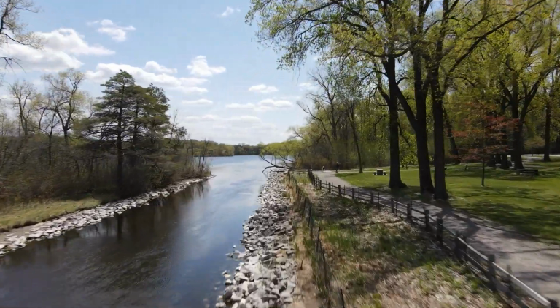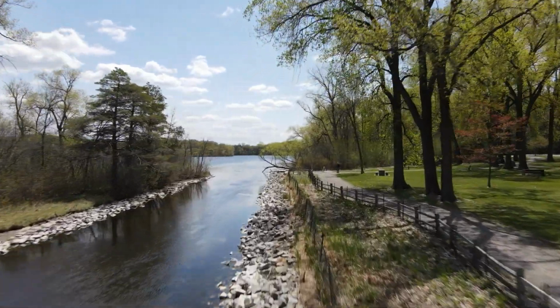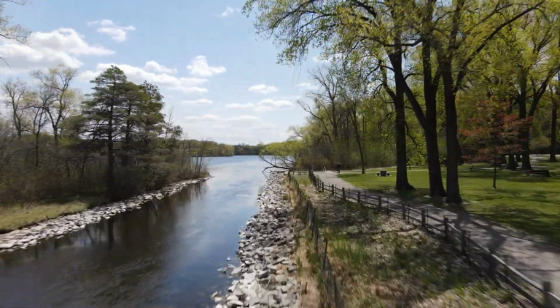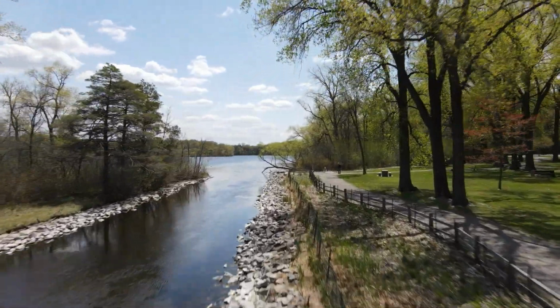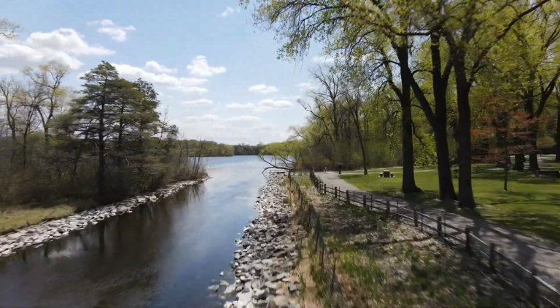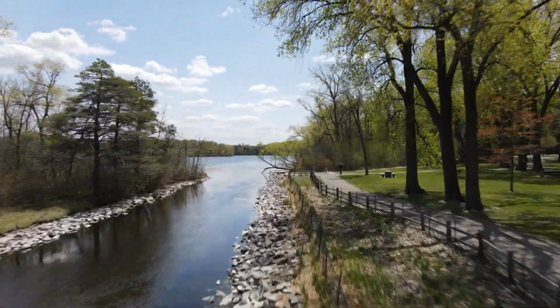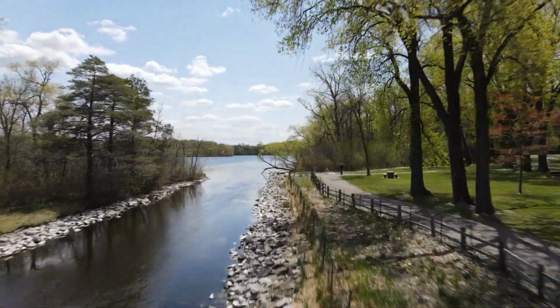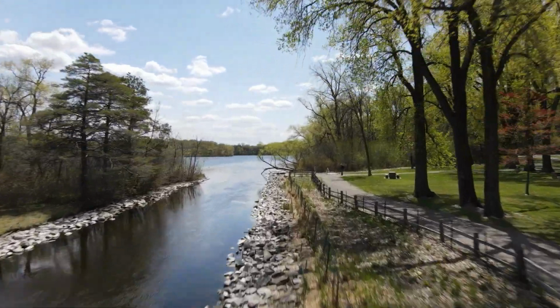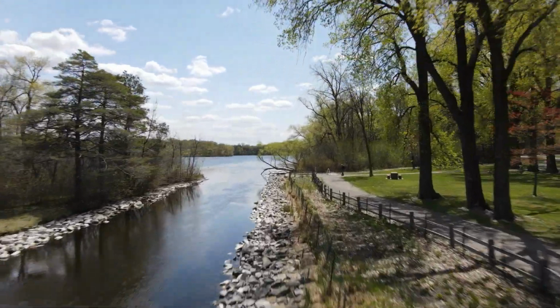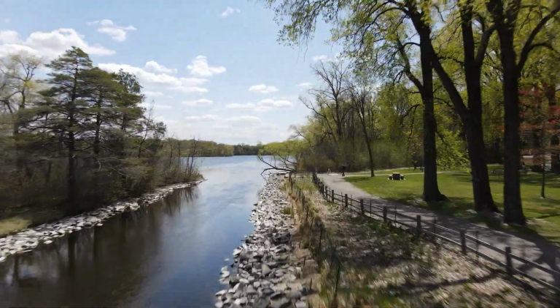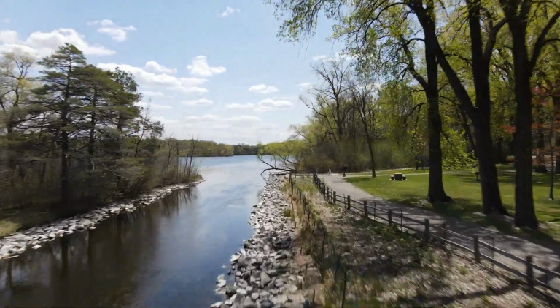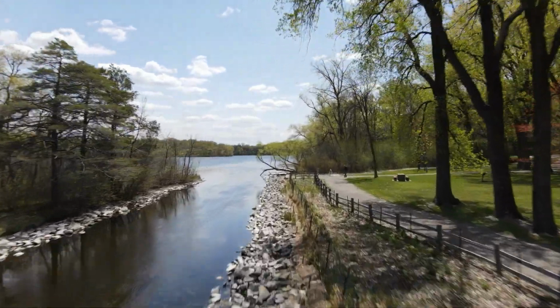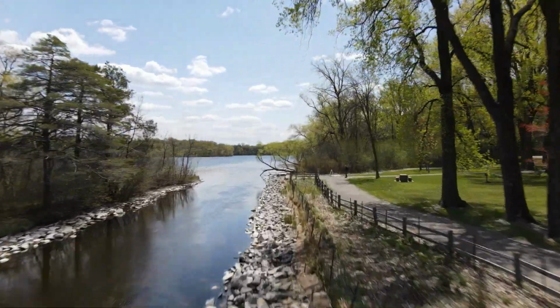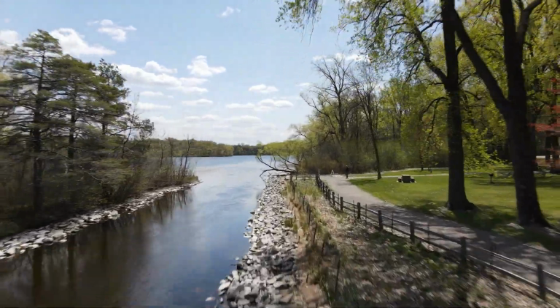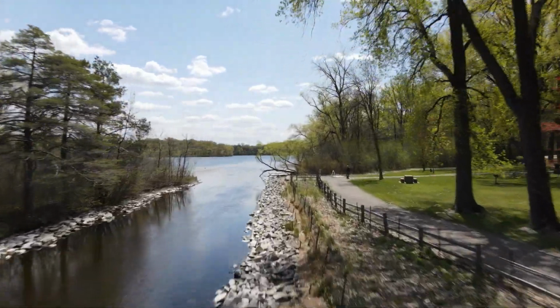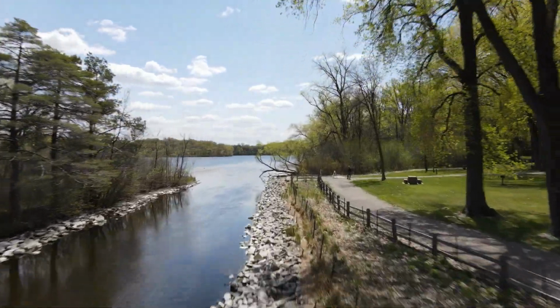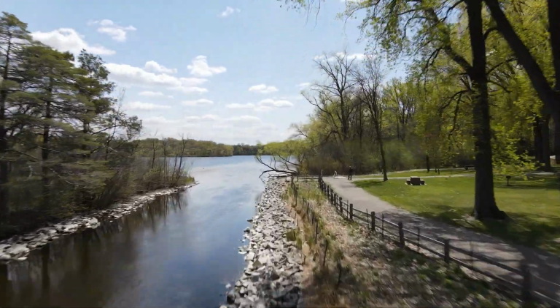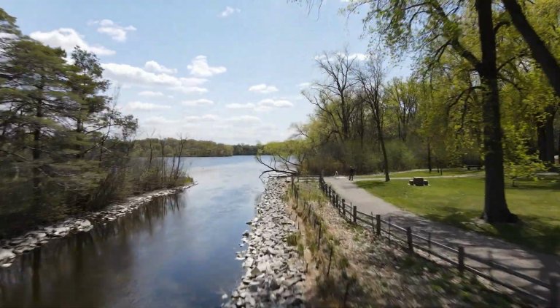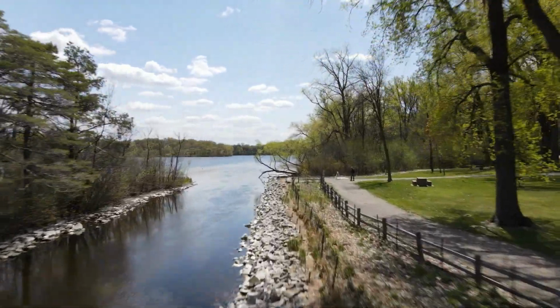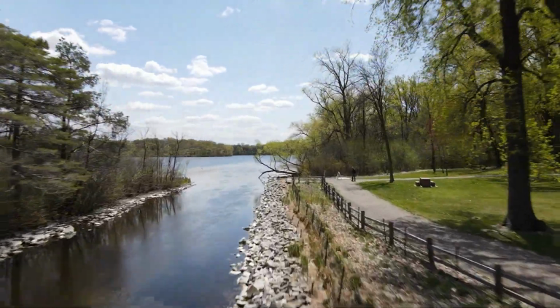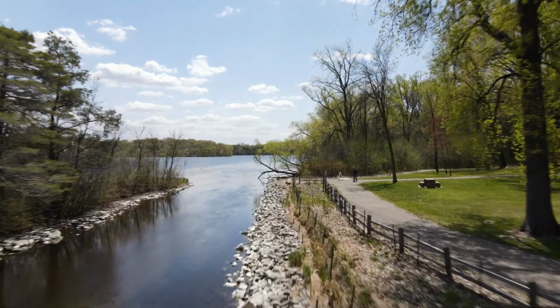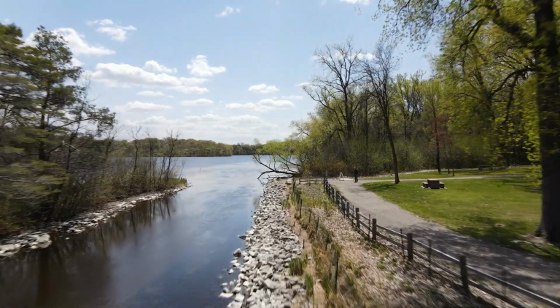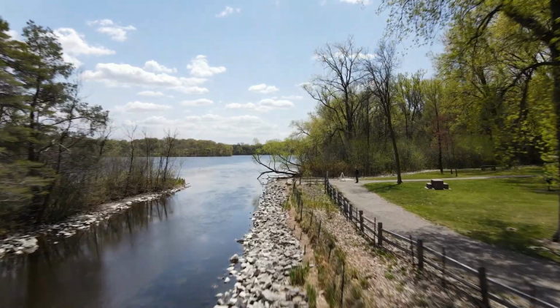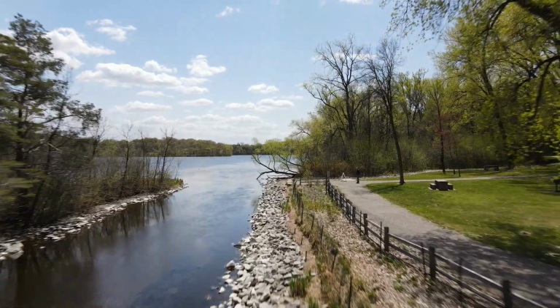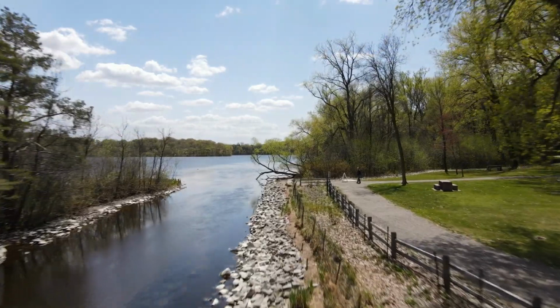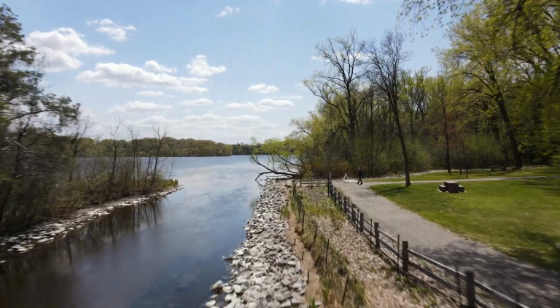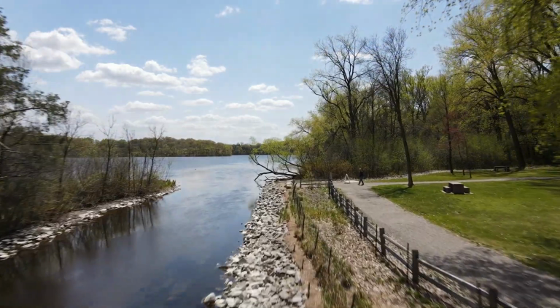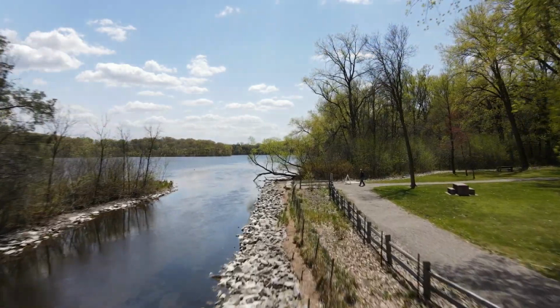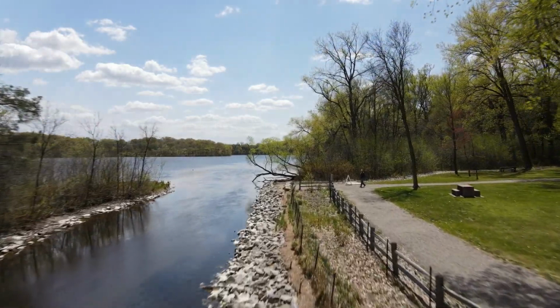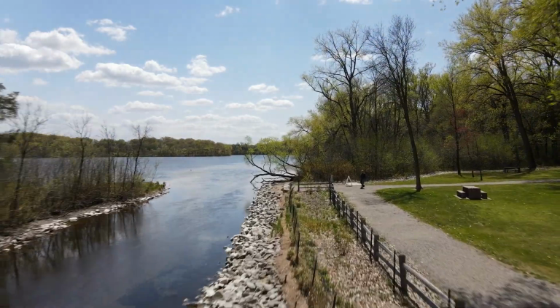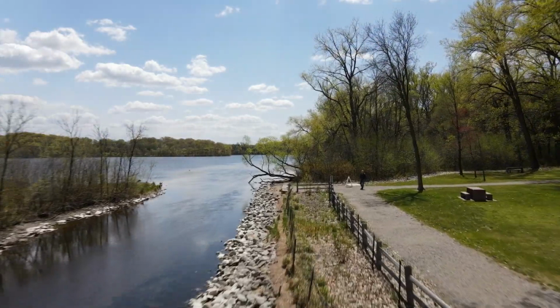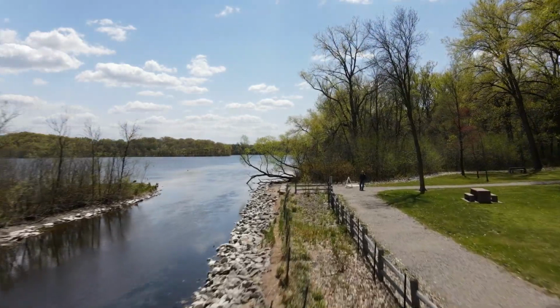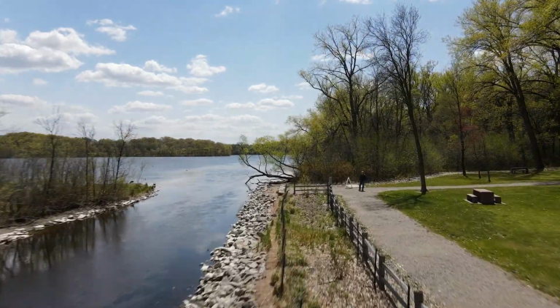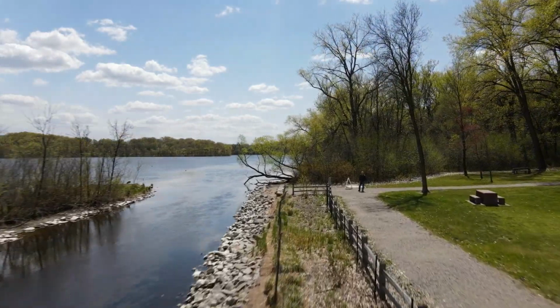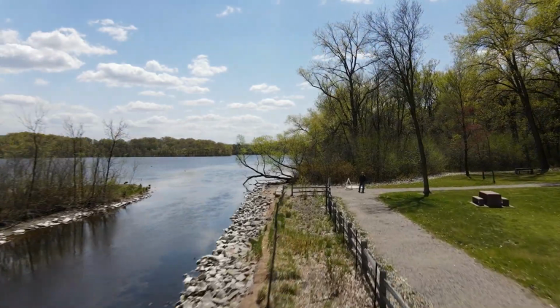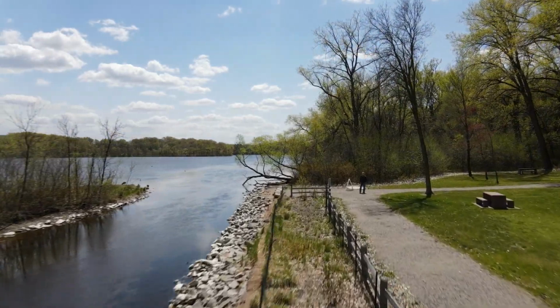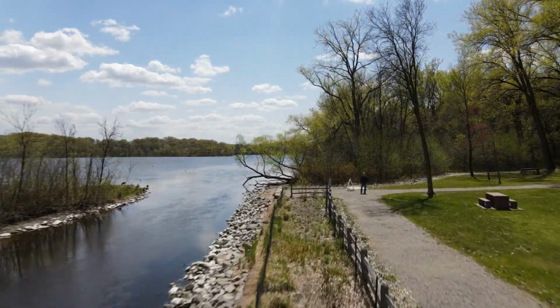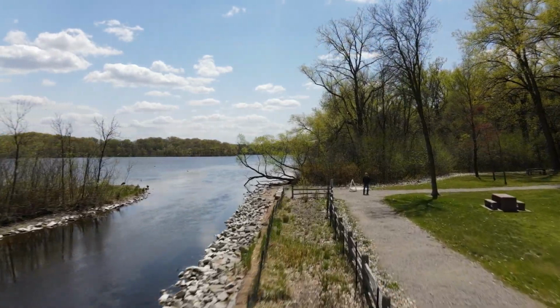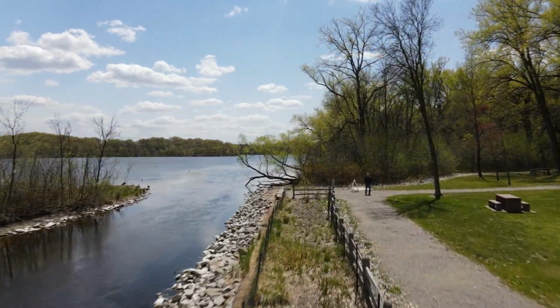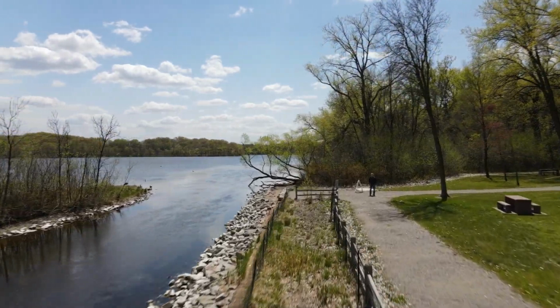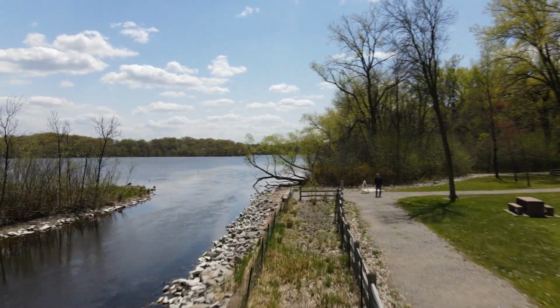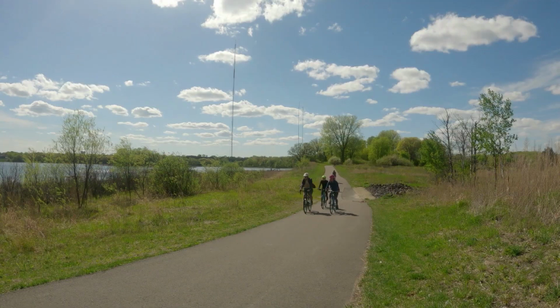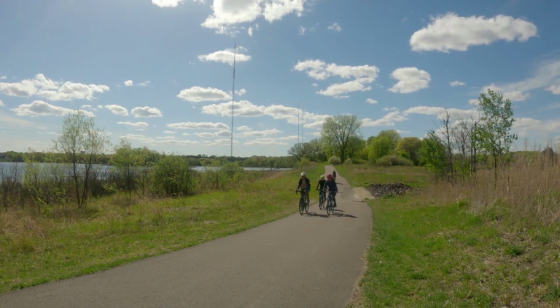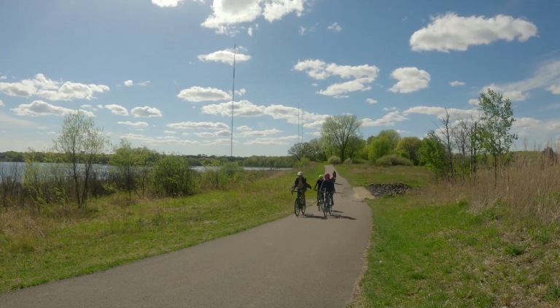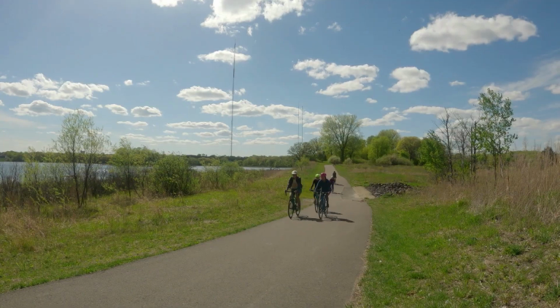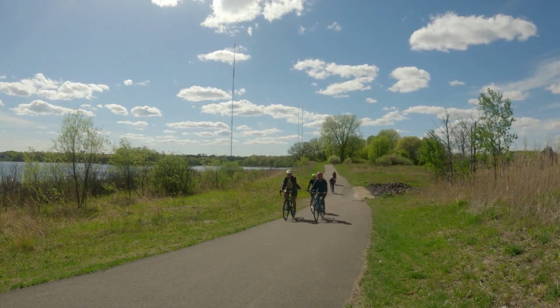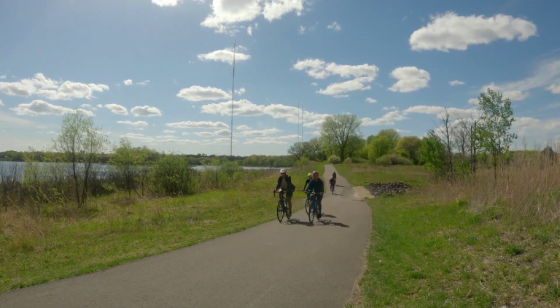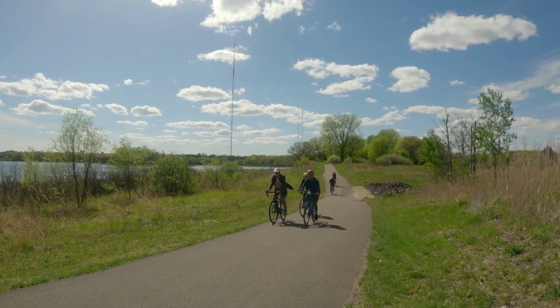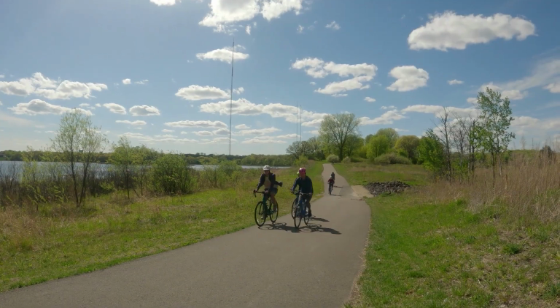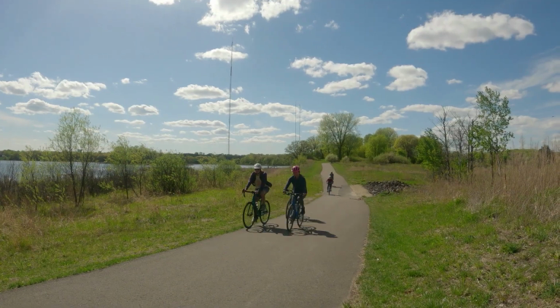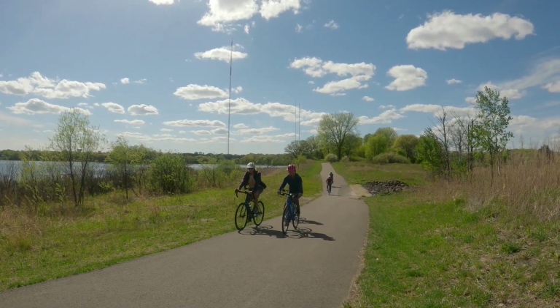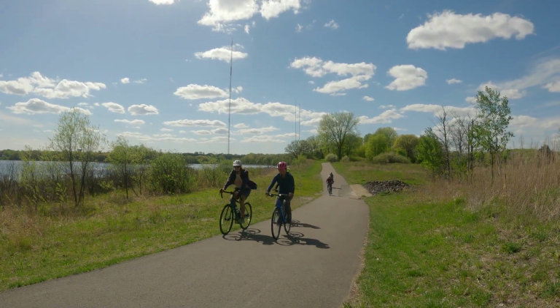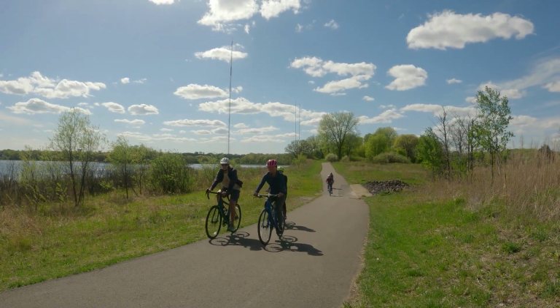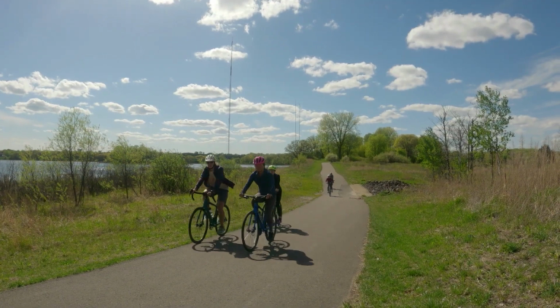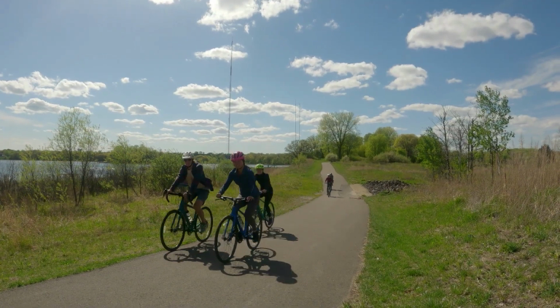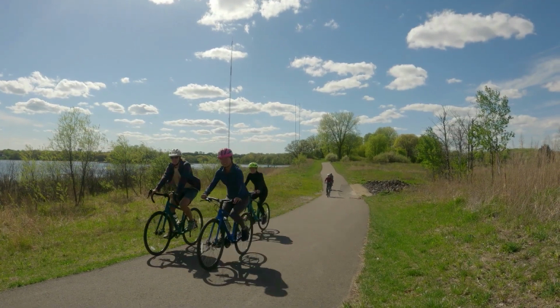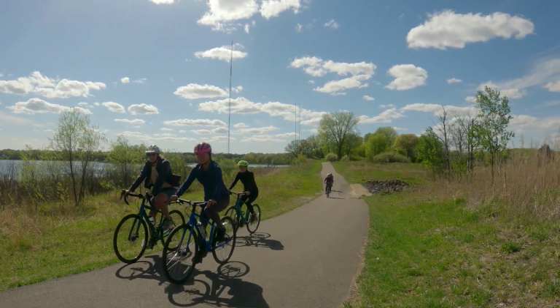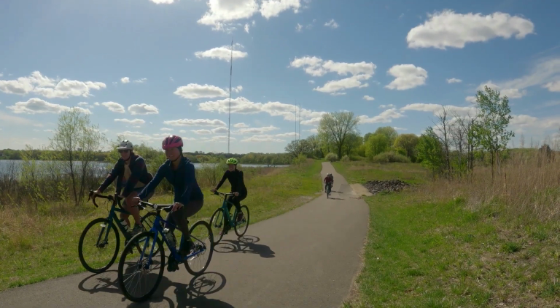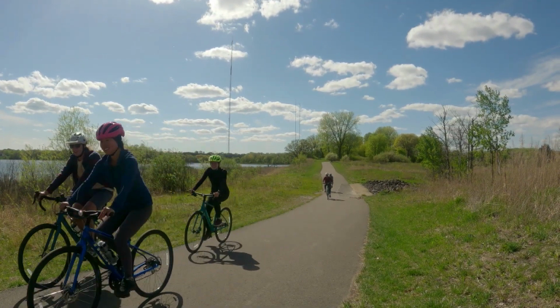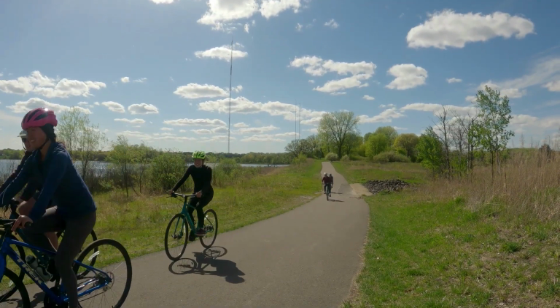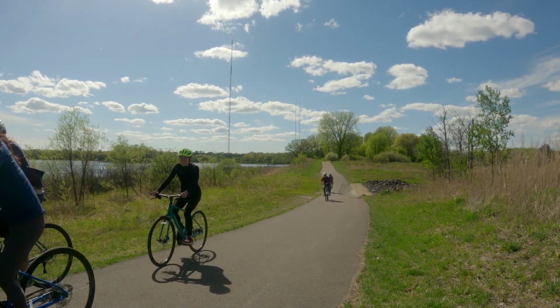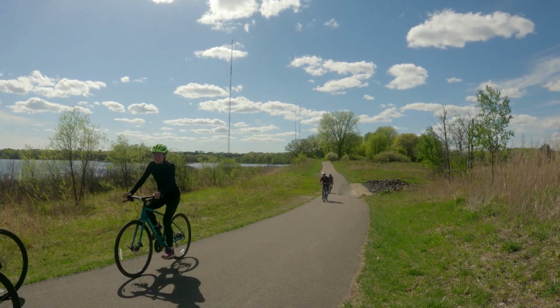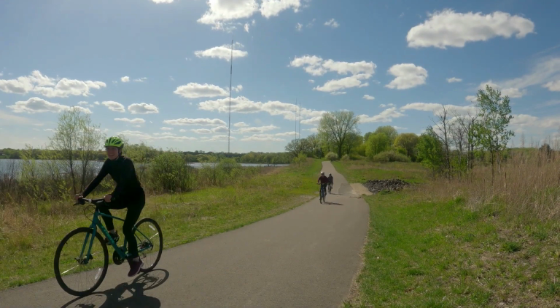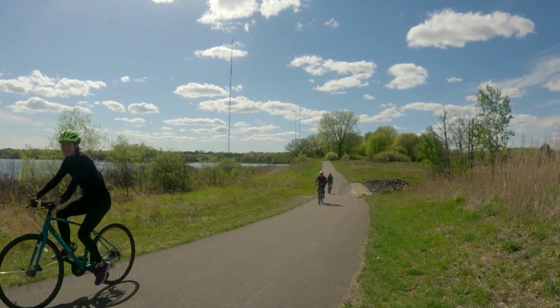This preserve allows cyclists and pedestrians alike to view songbirds from the paved trail spanning the east side of Grass Lake.